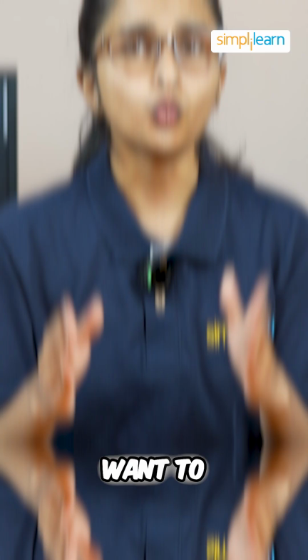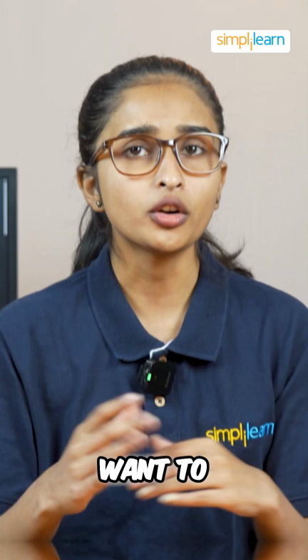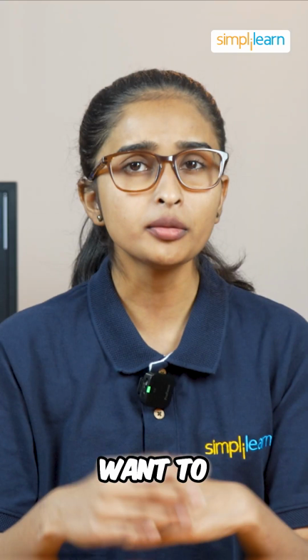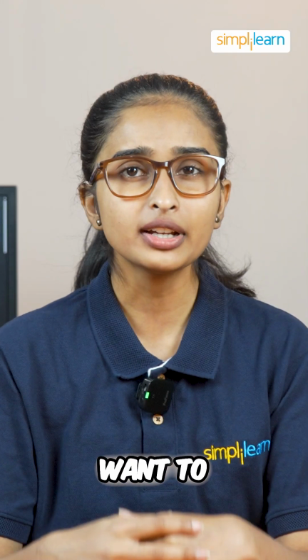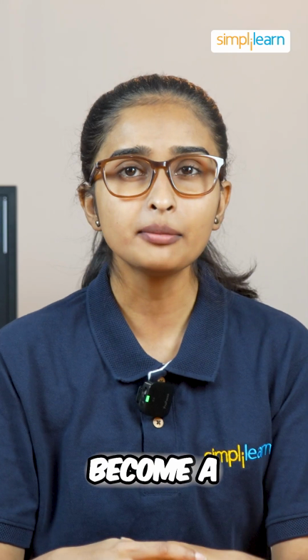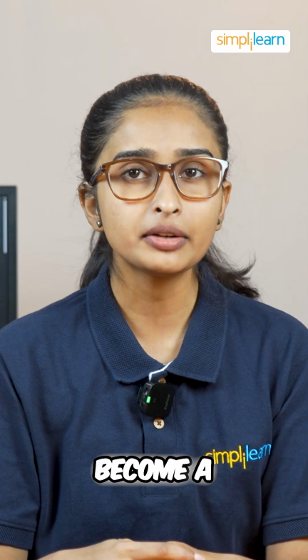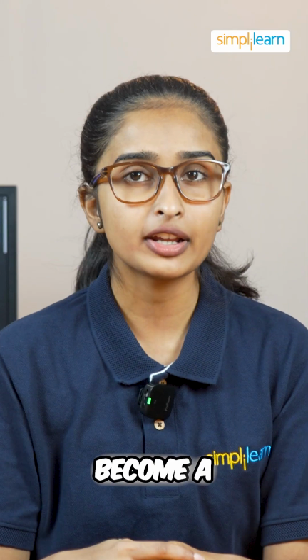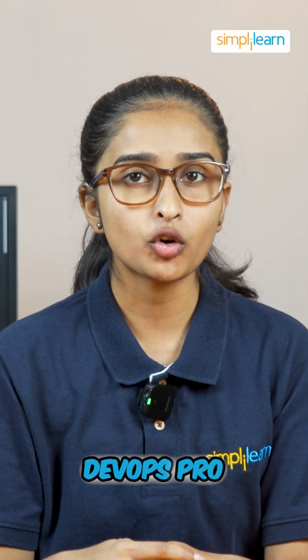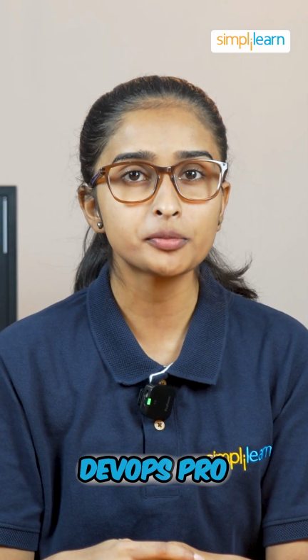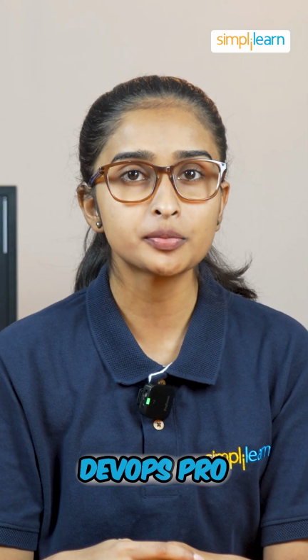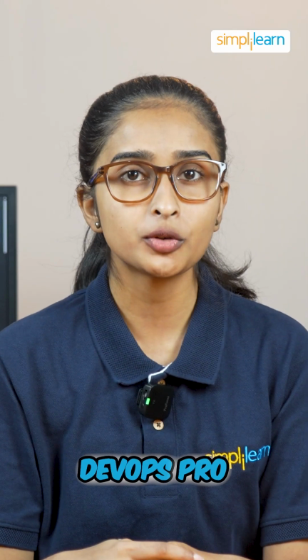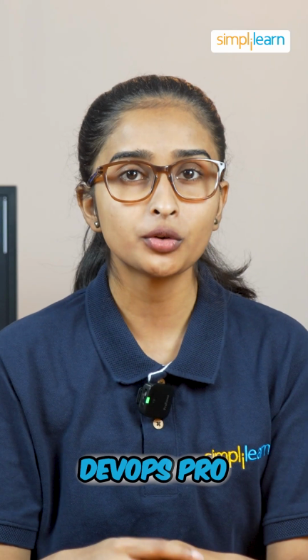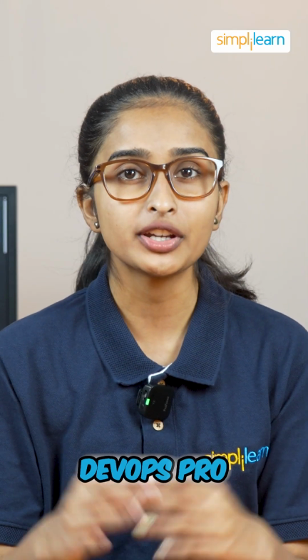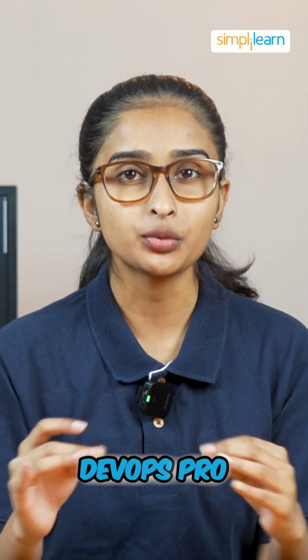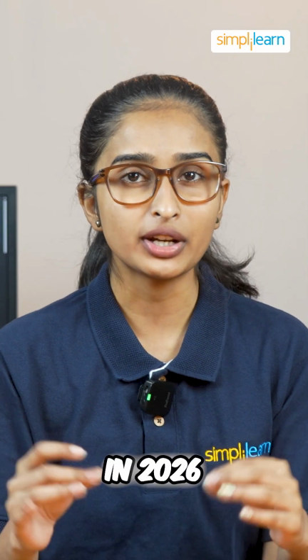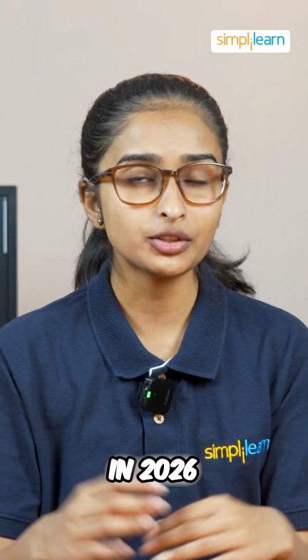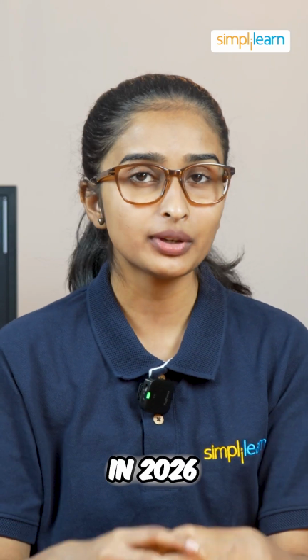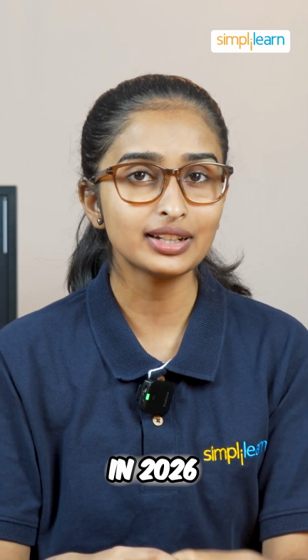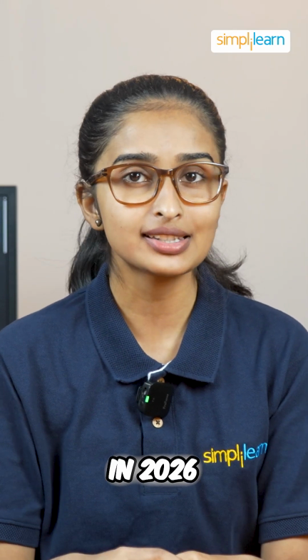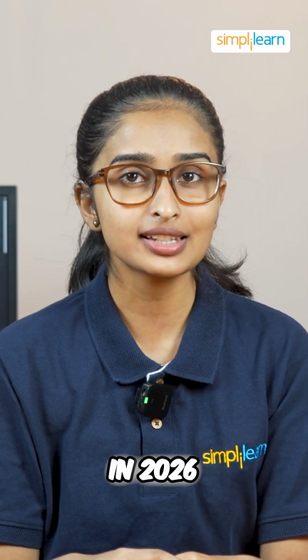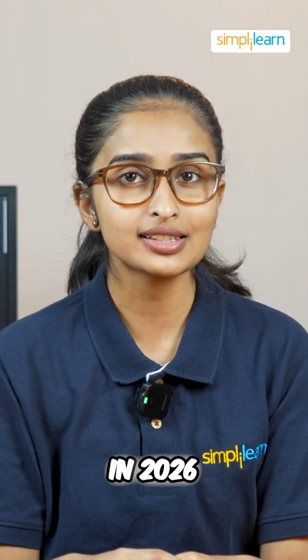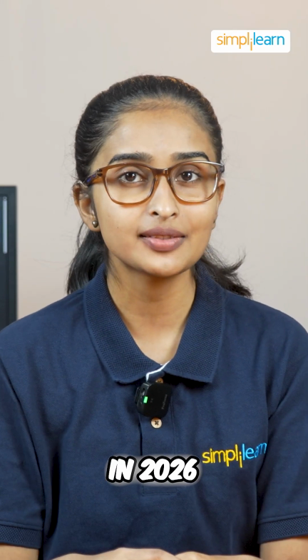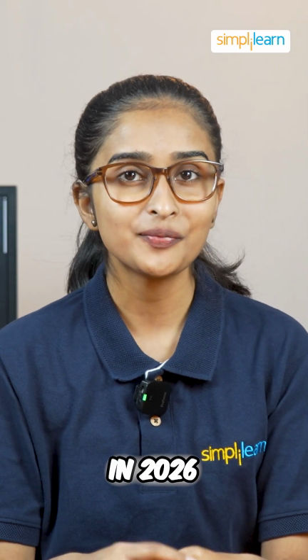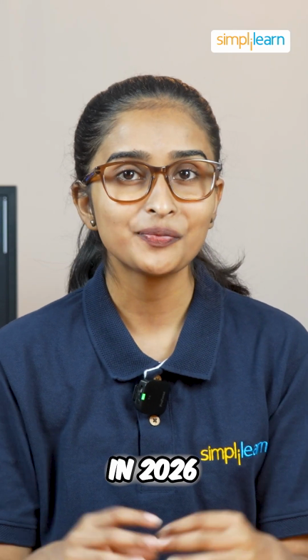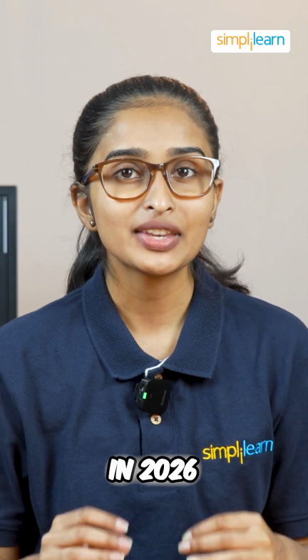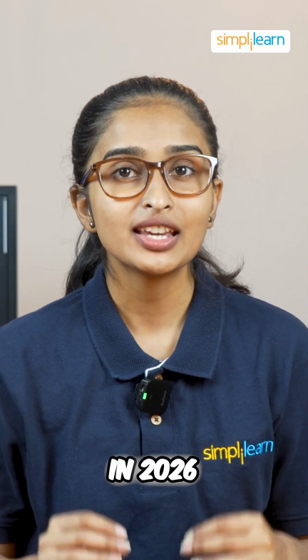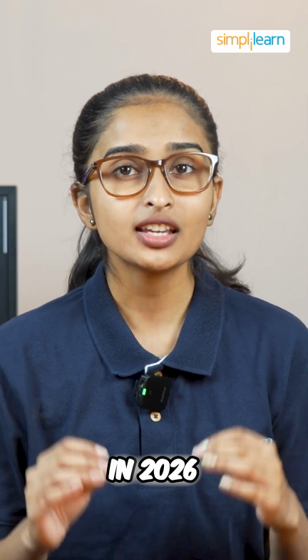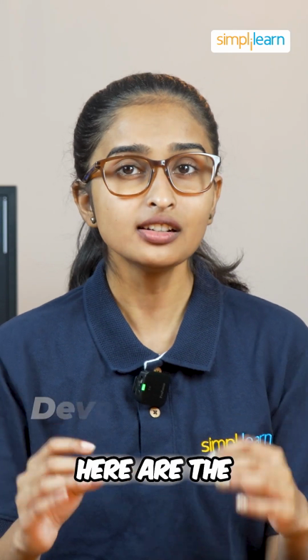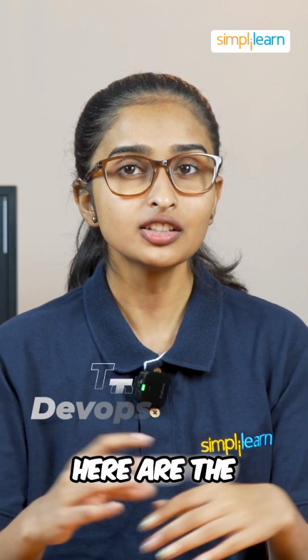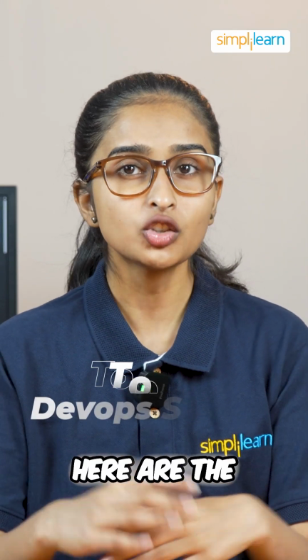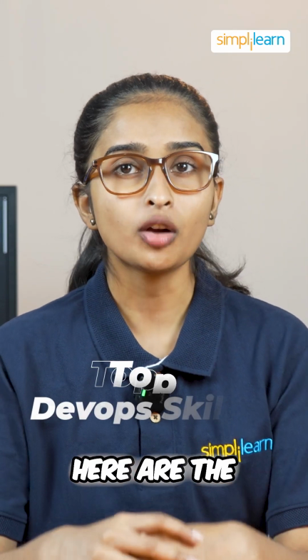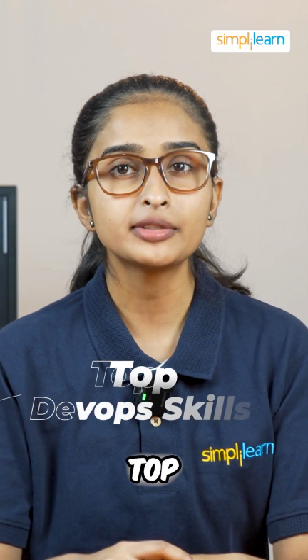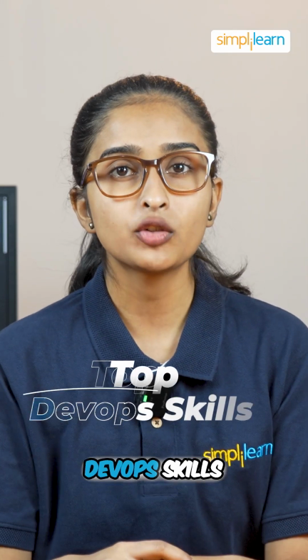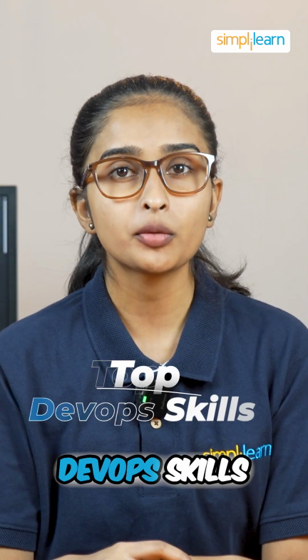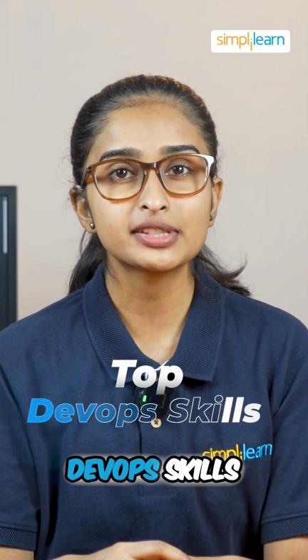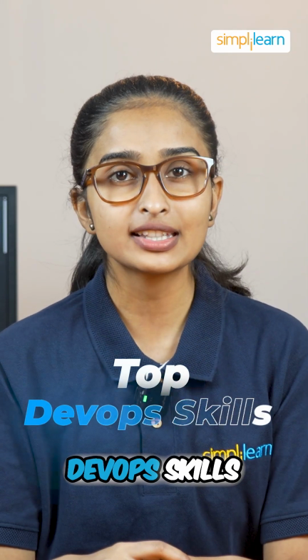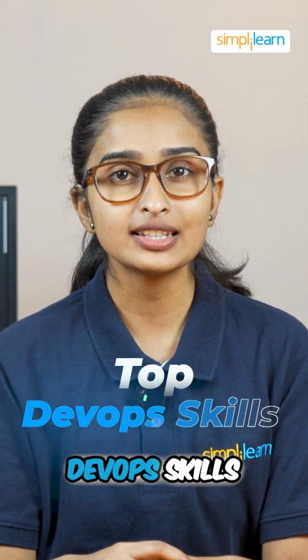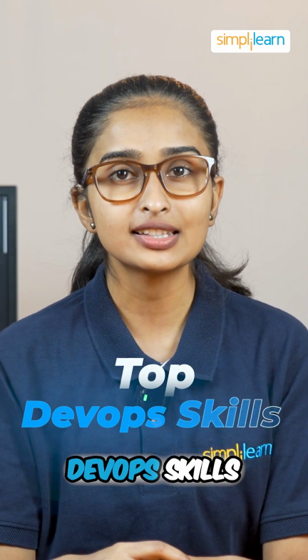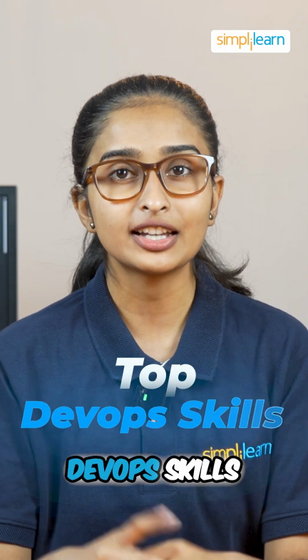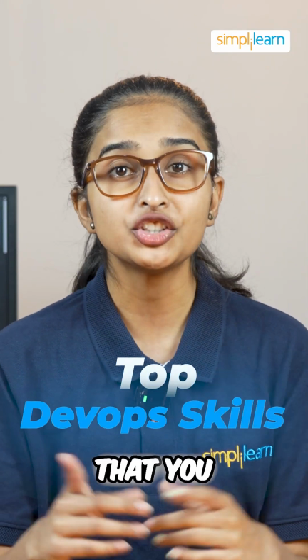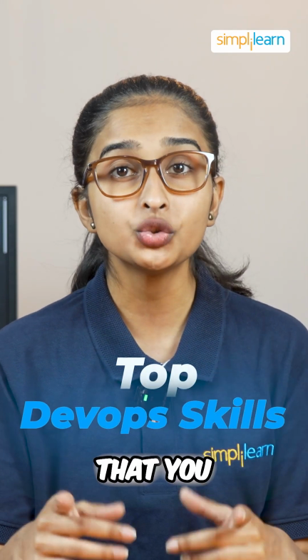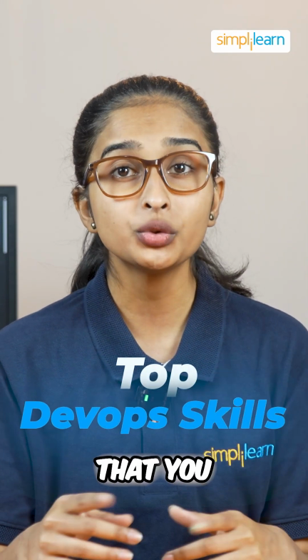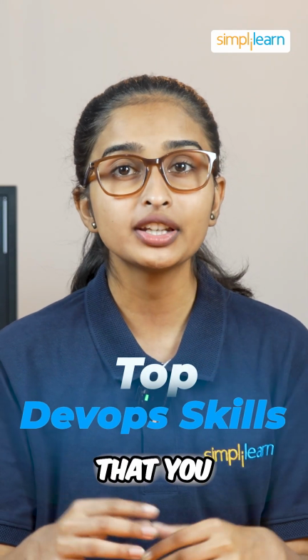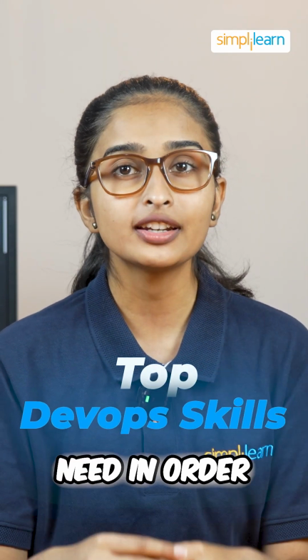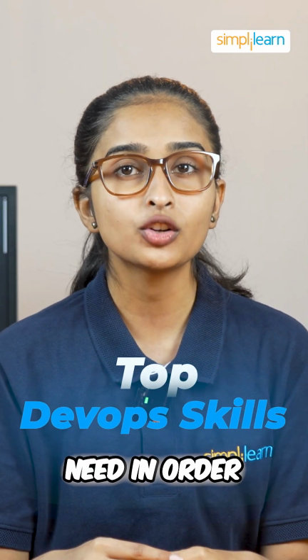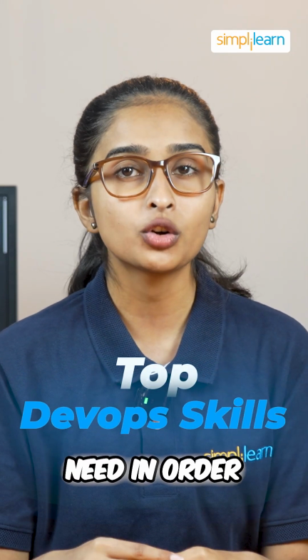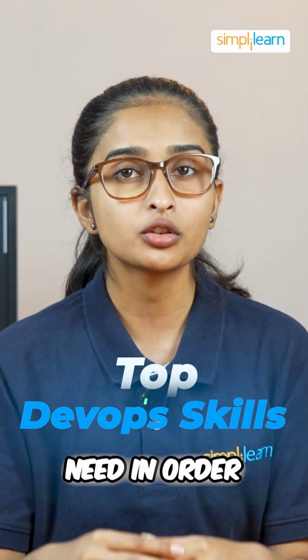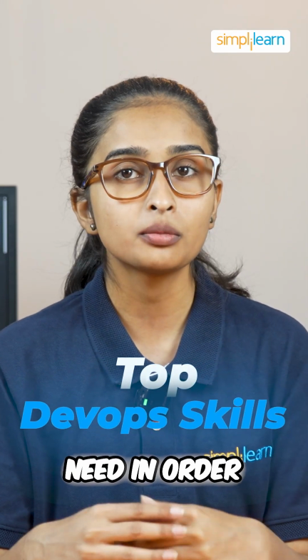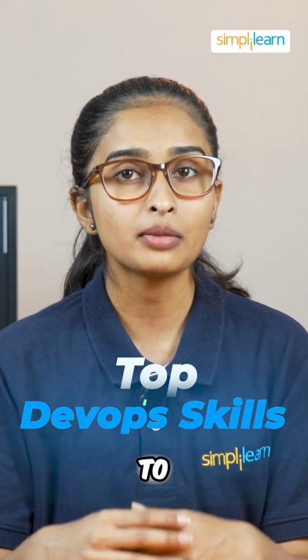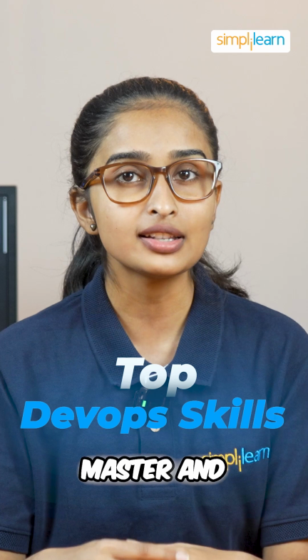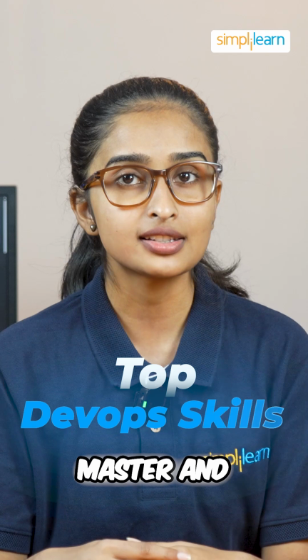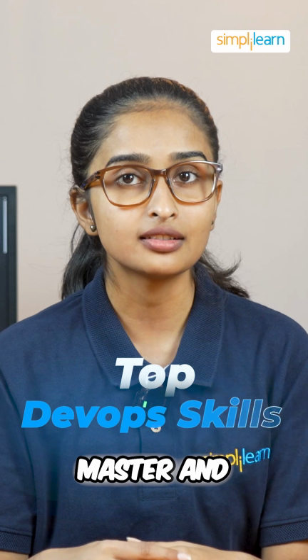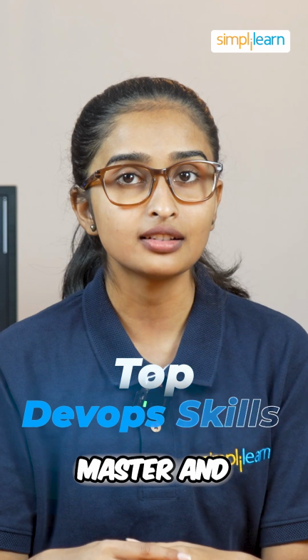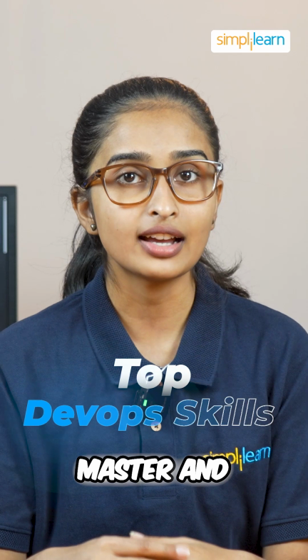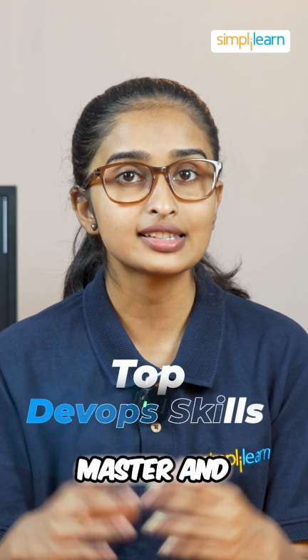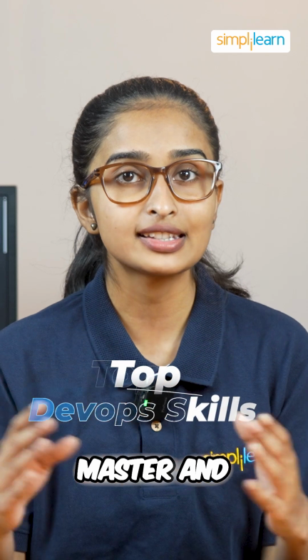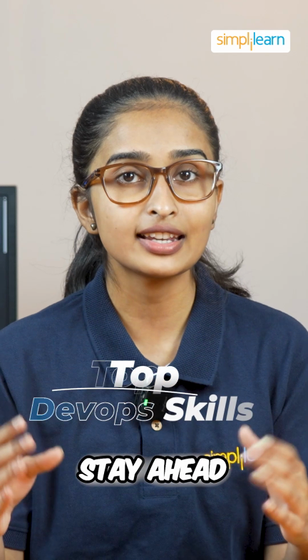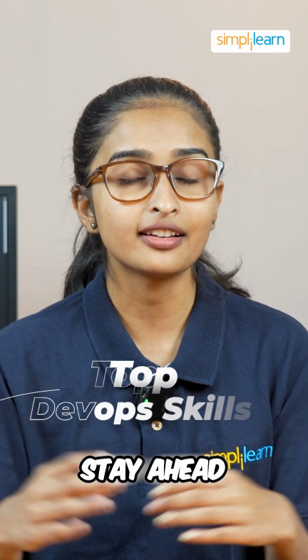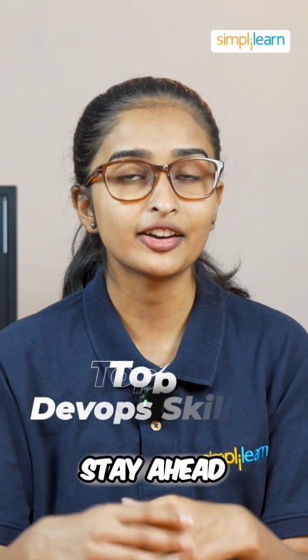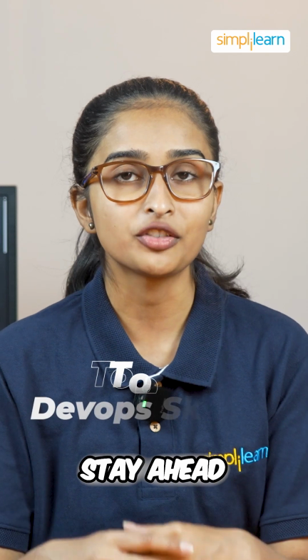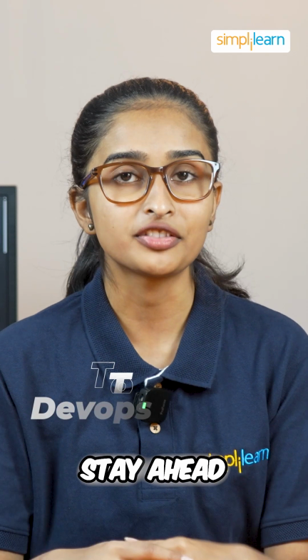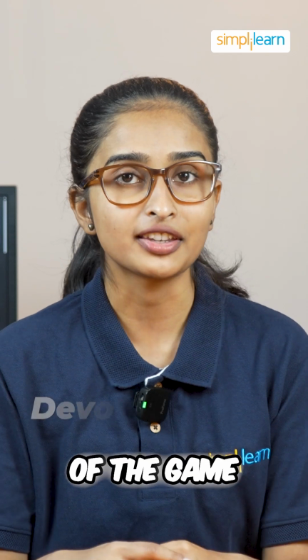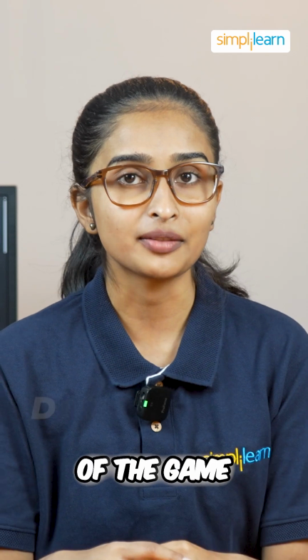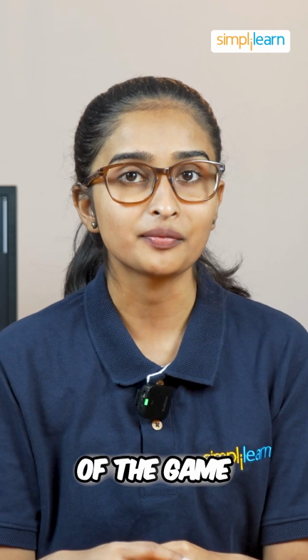Want to become a DevOps Pro in 2026? Here are the top DevOps skills that you need to master in order to stay ahead of the game.